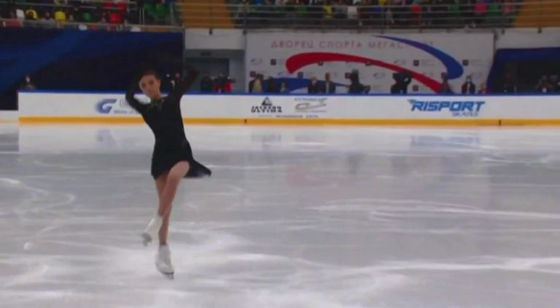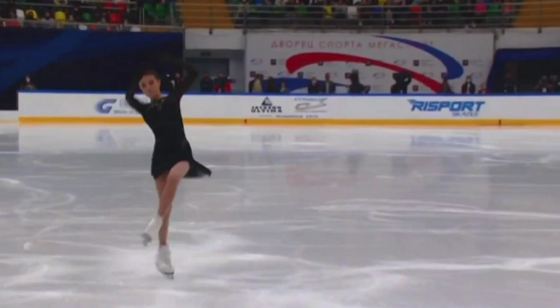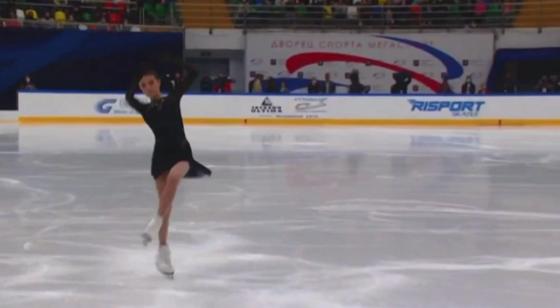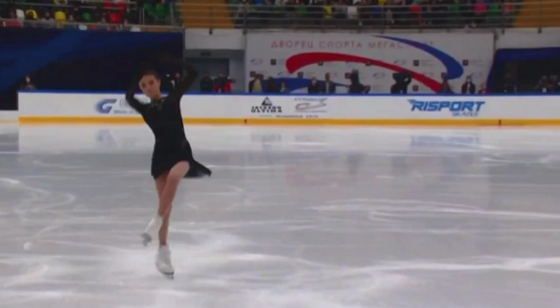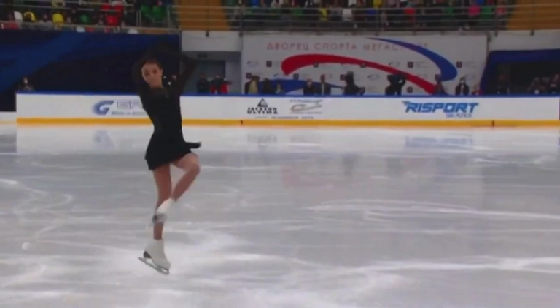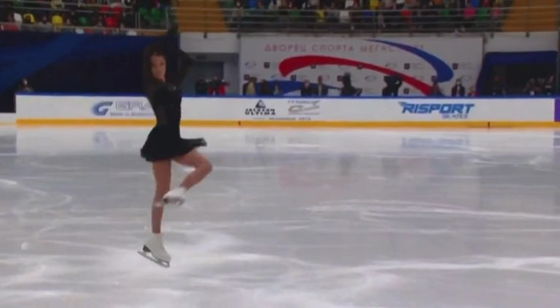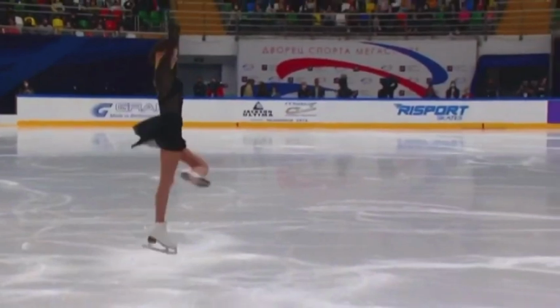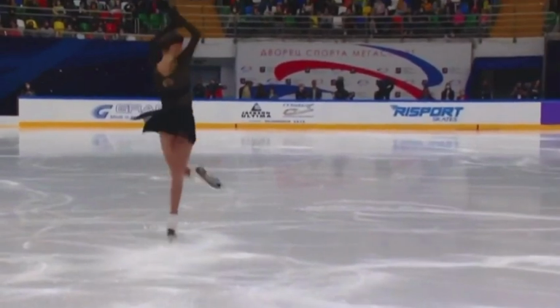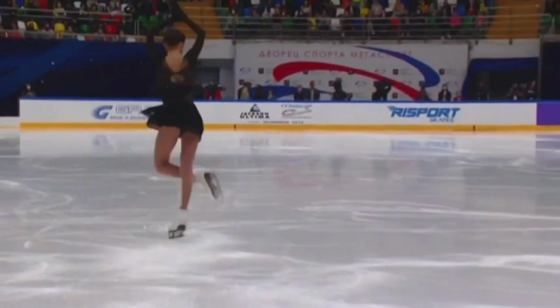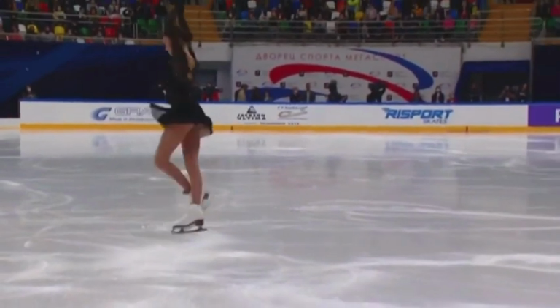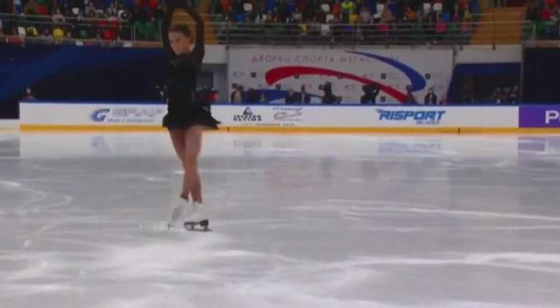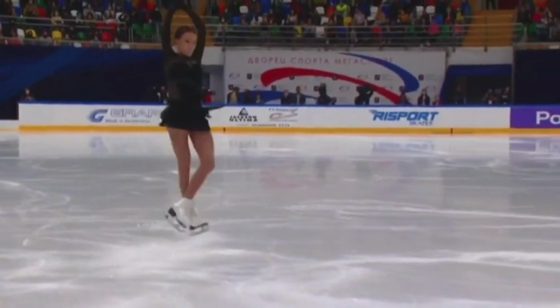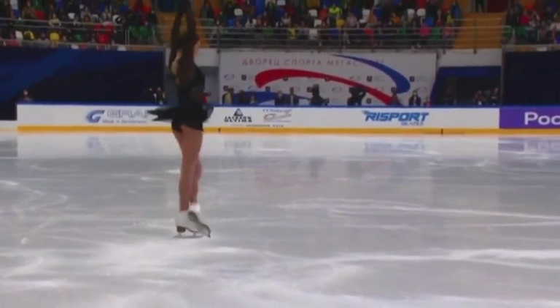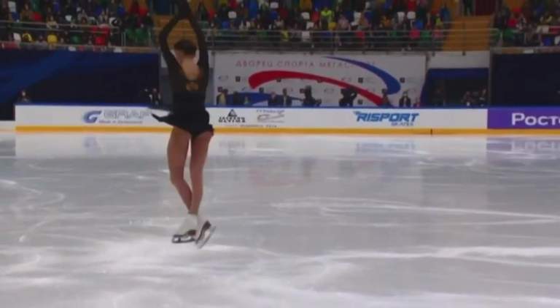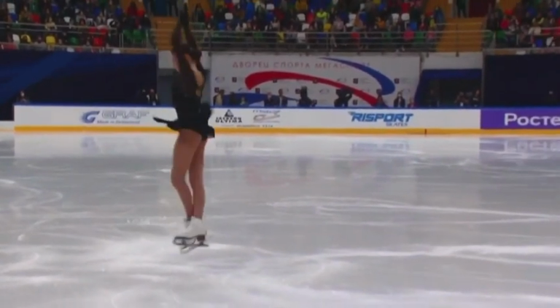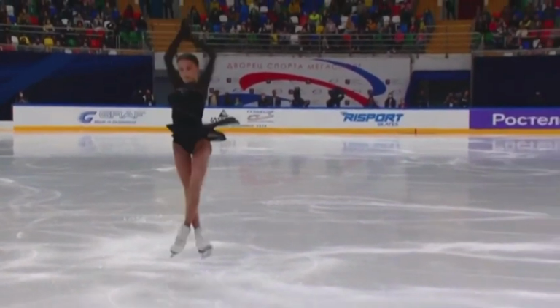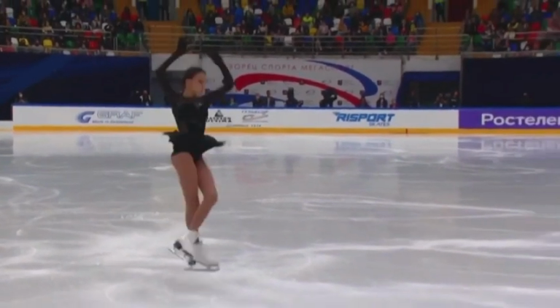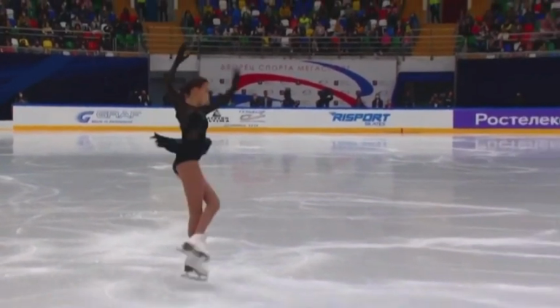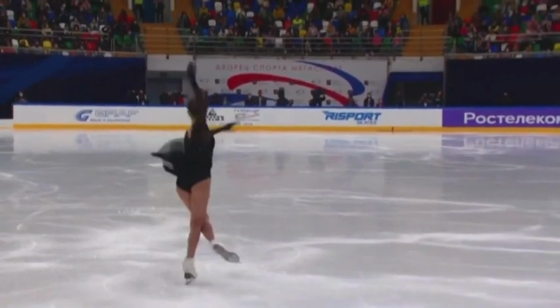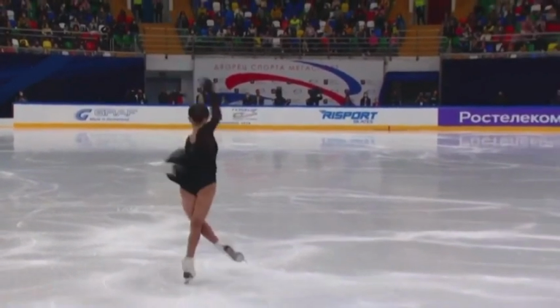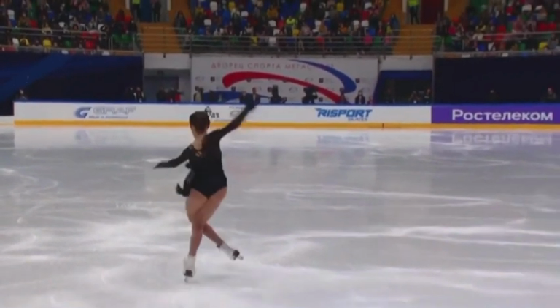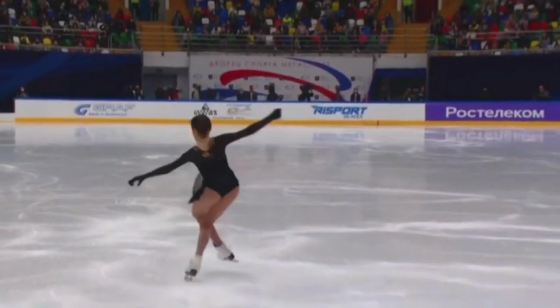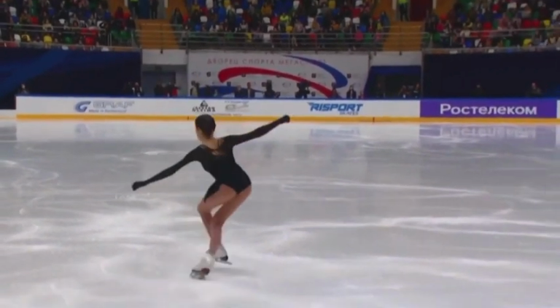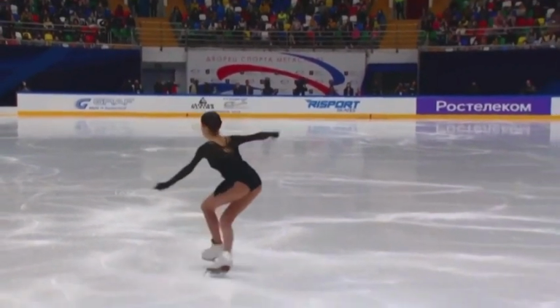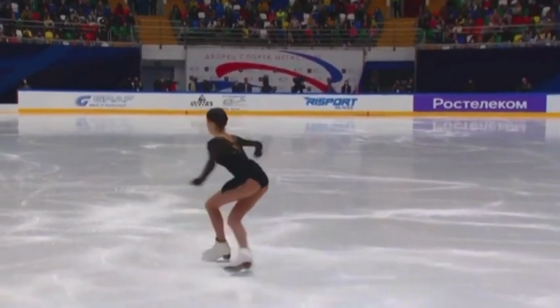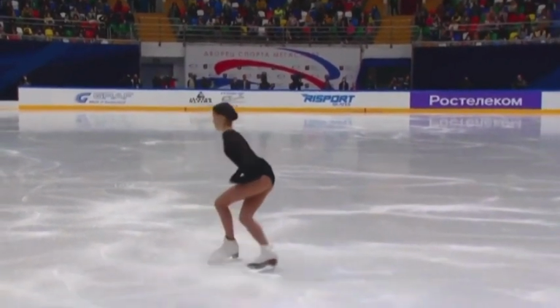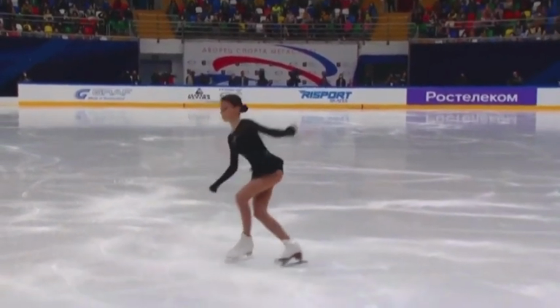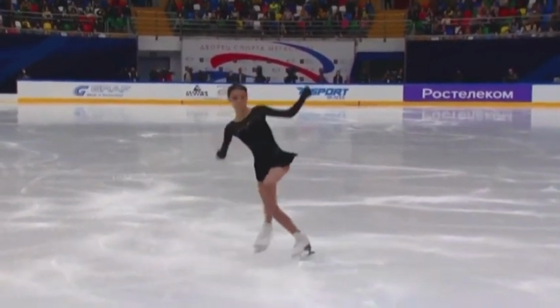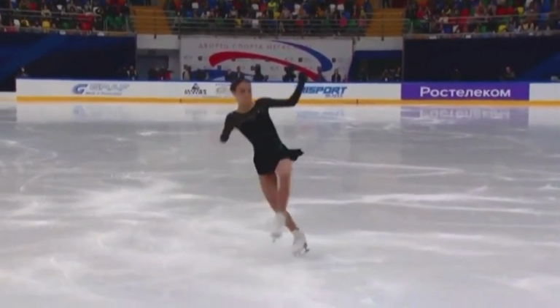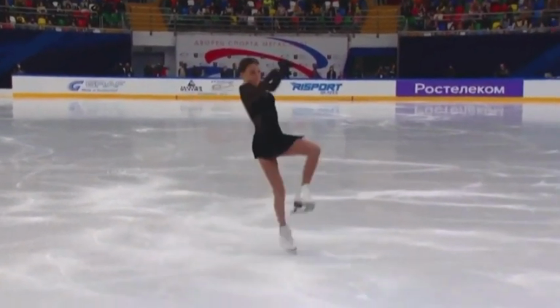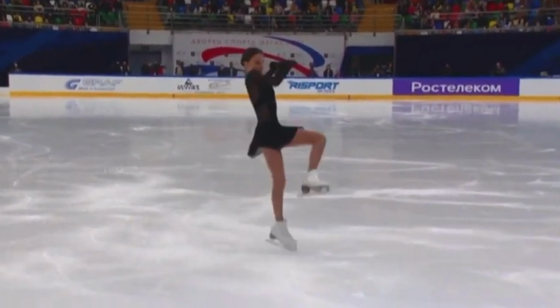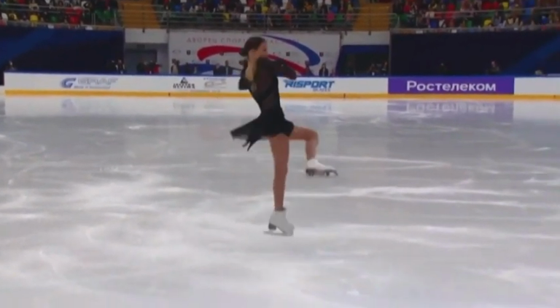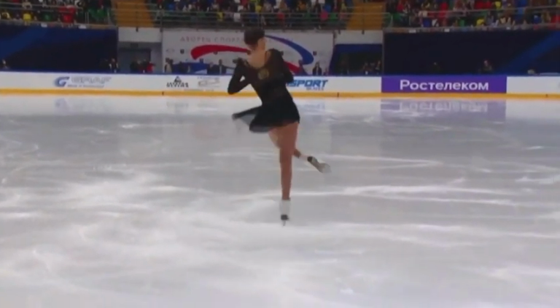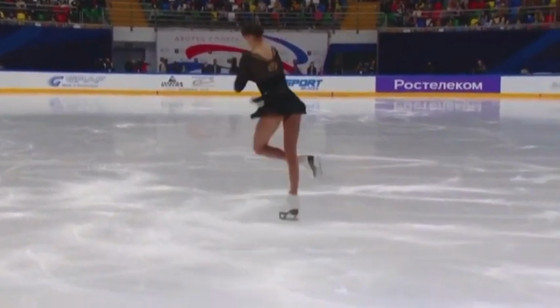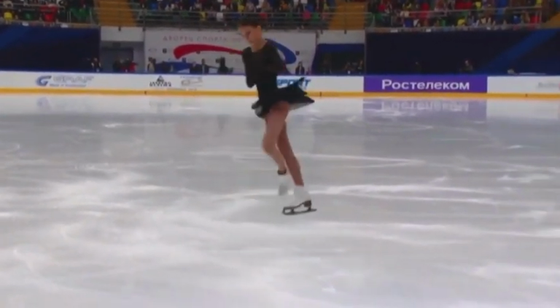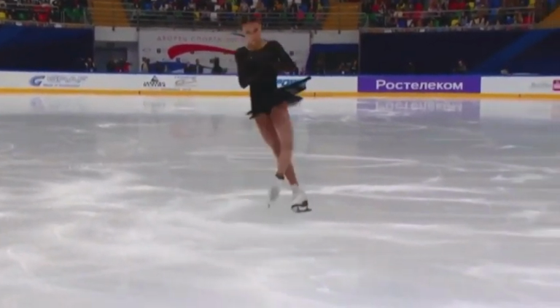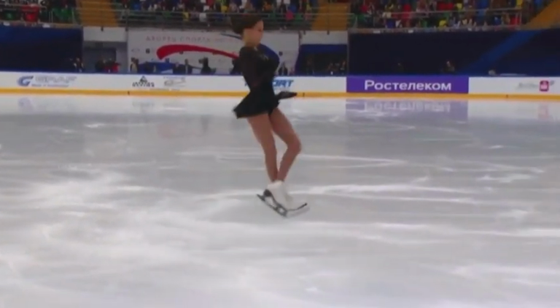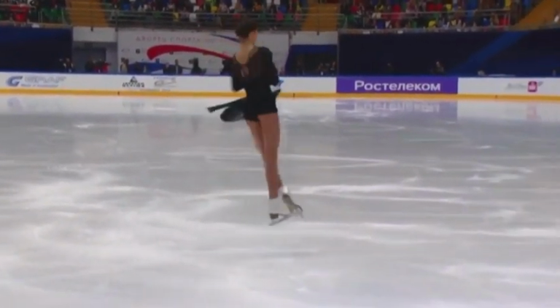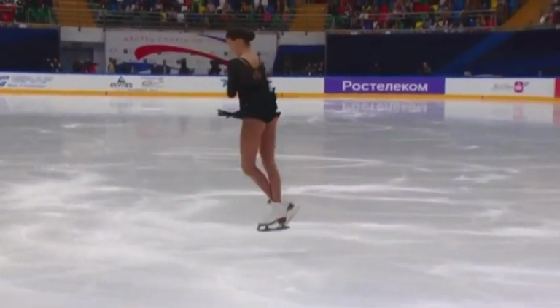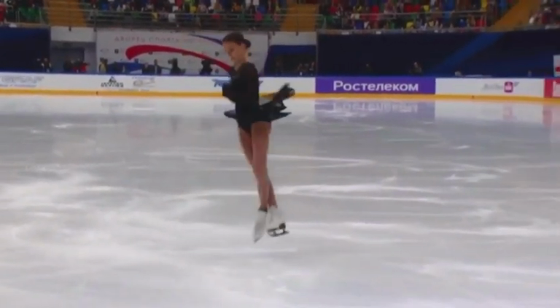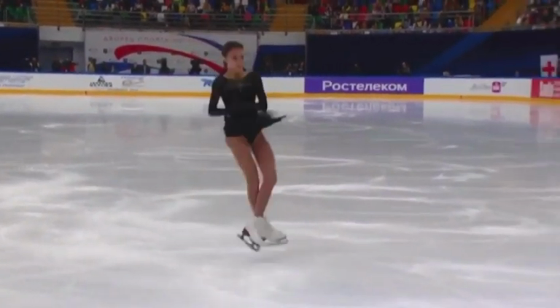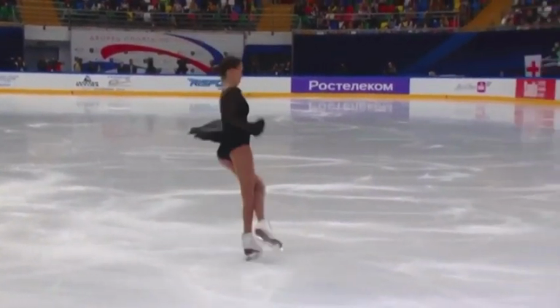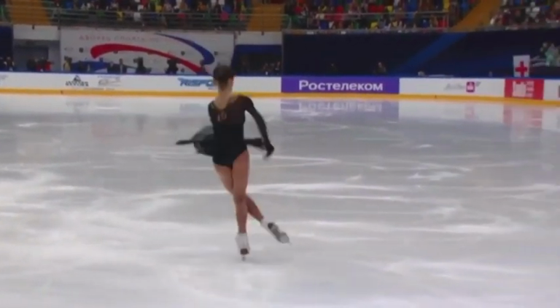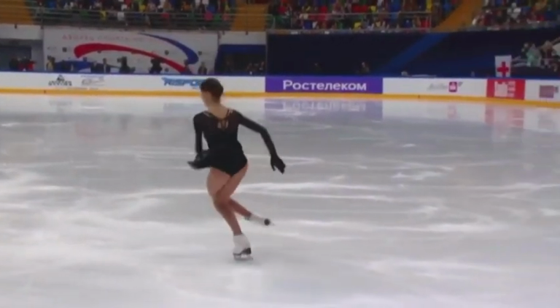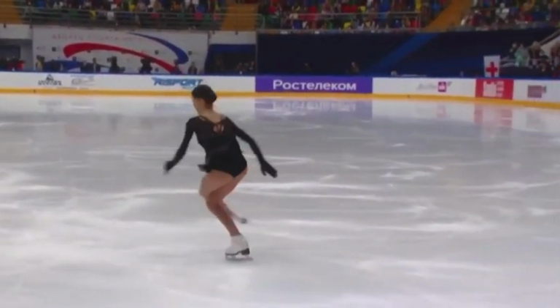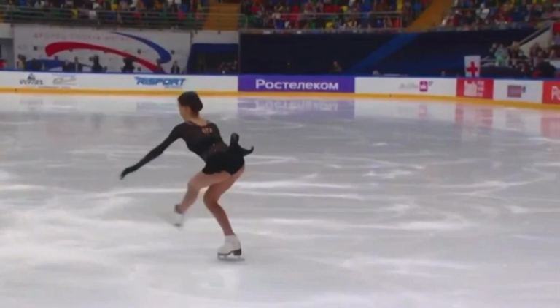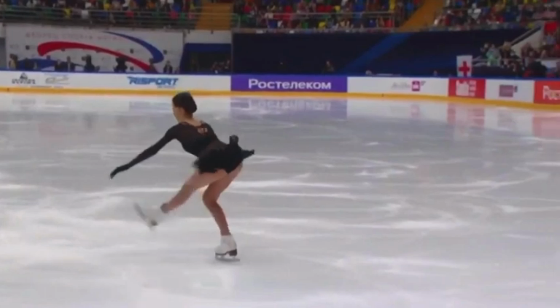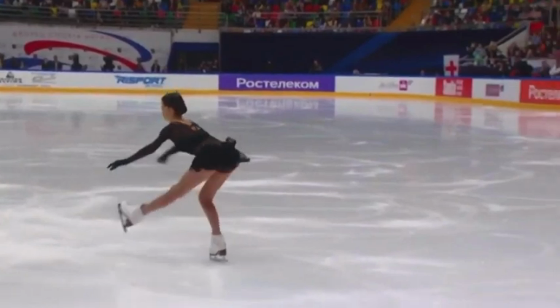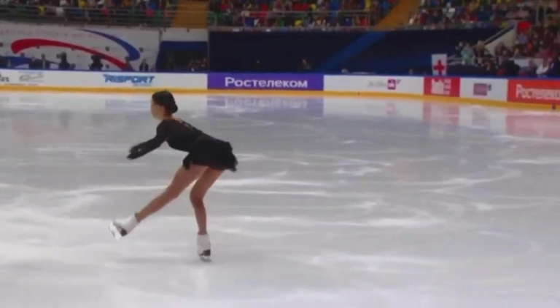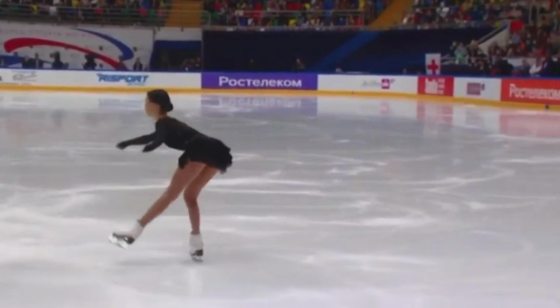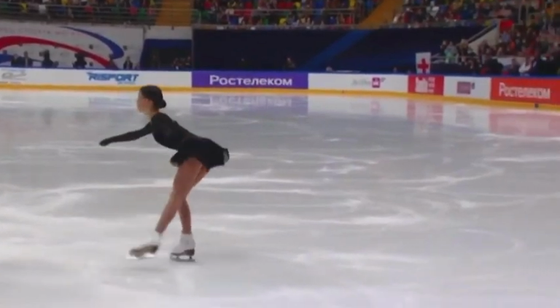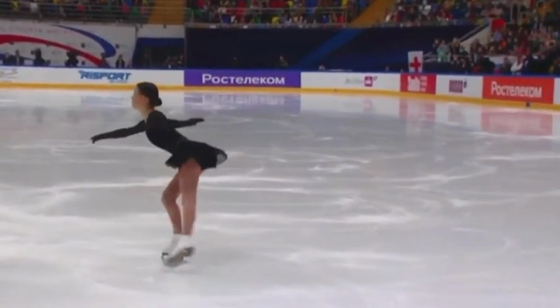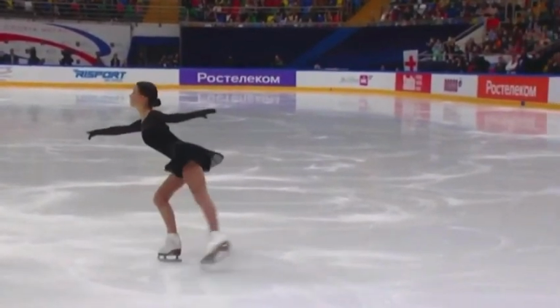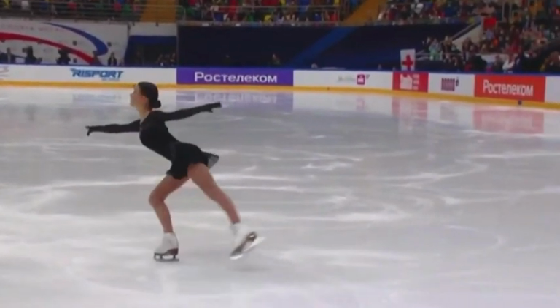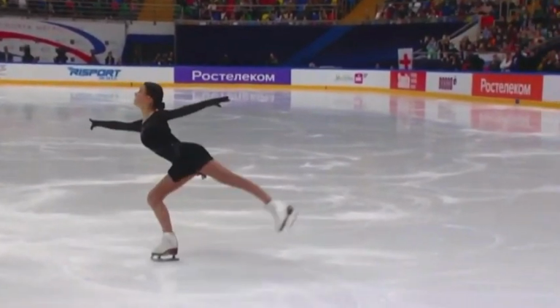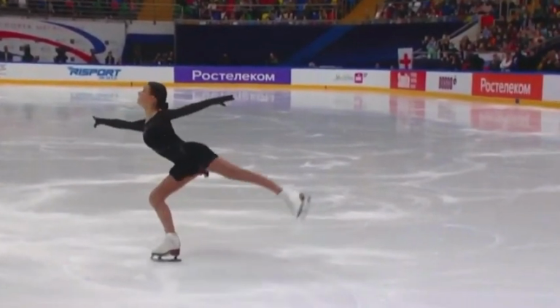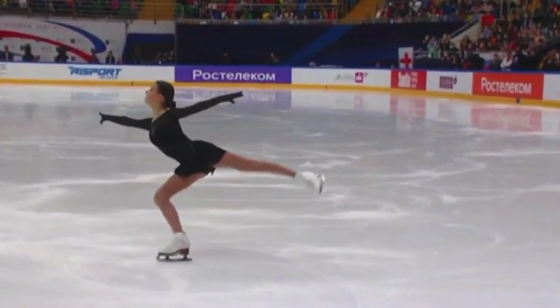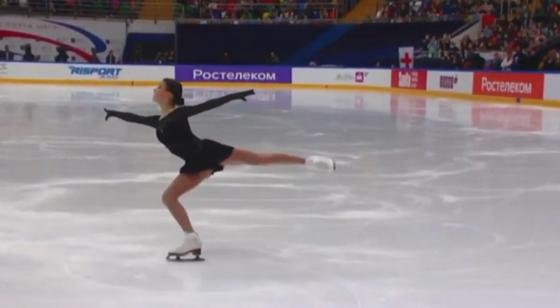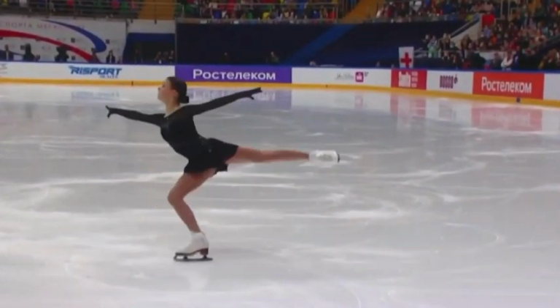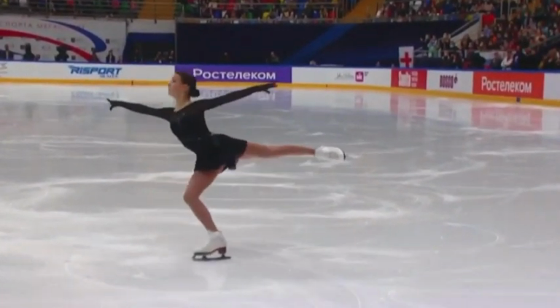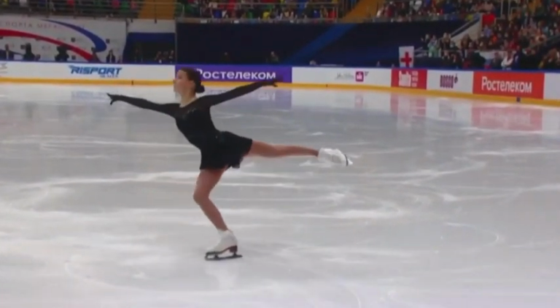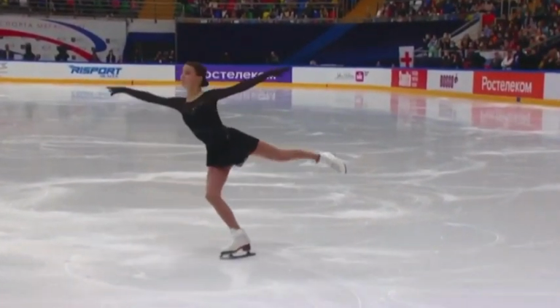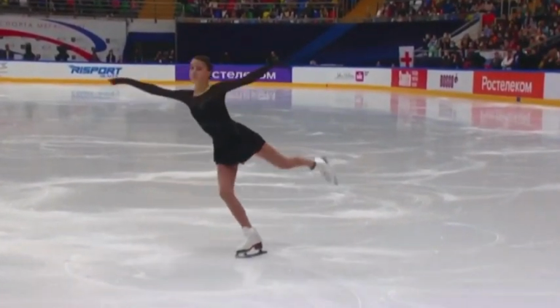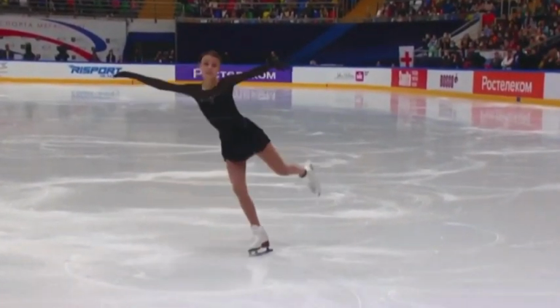That triple loop scratched a little bit on the take-off, didn't have a lot of flow. That's early in the season.